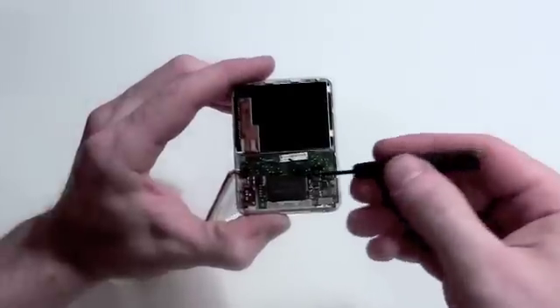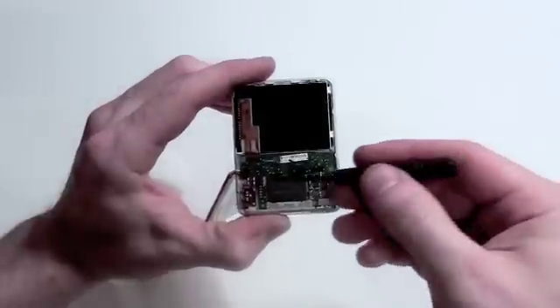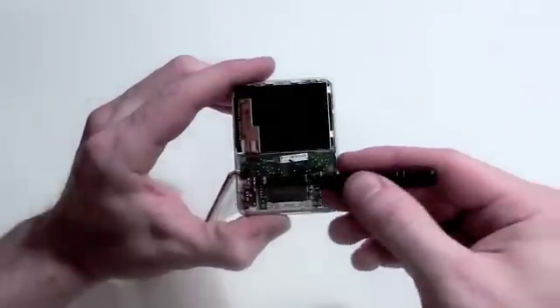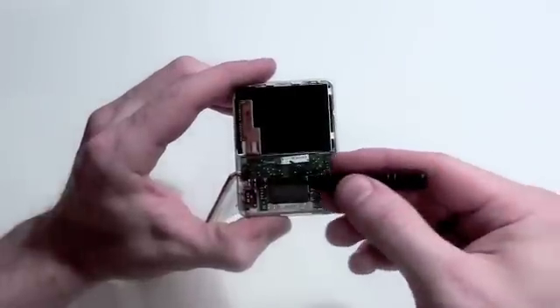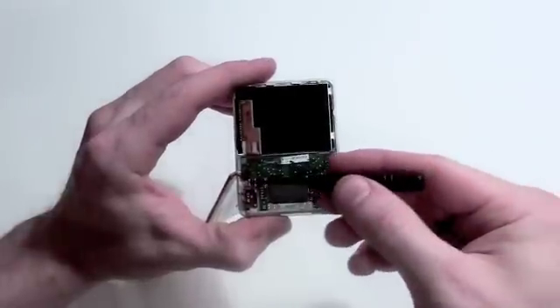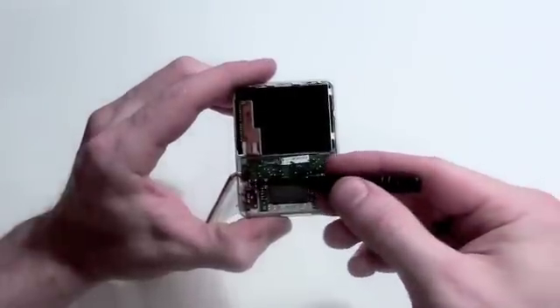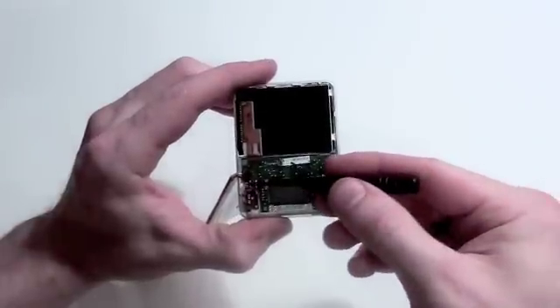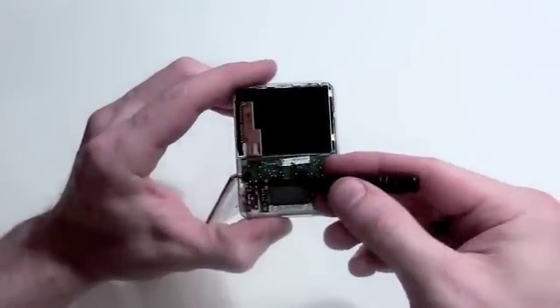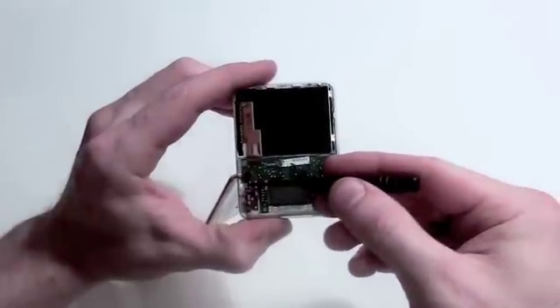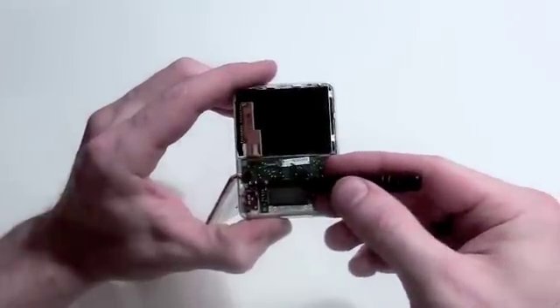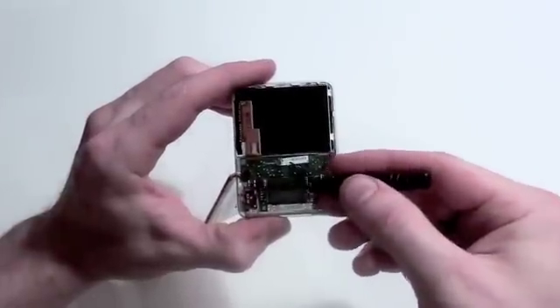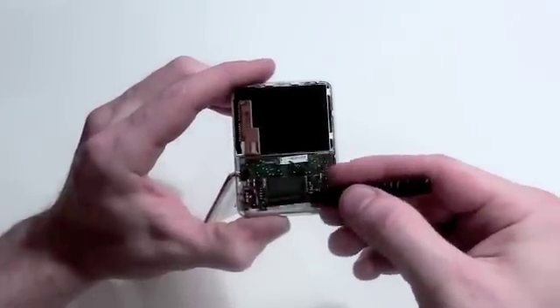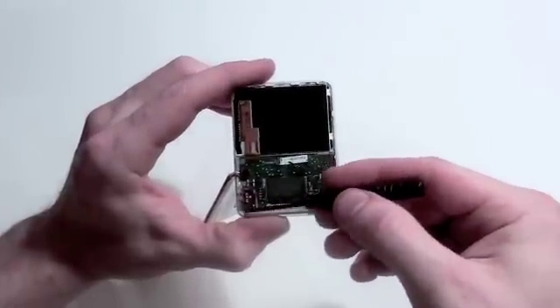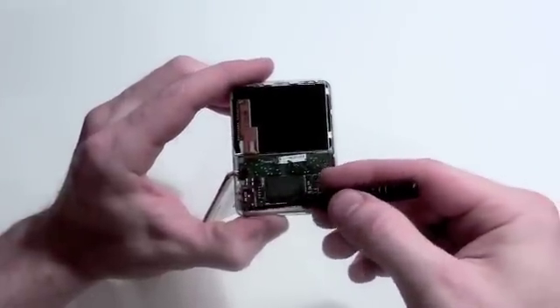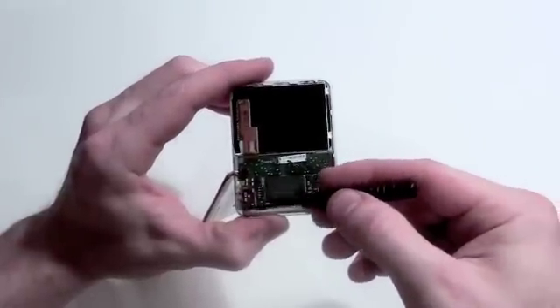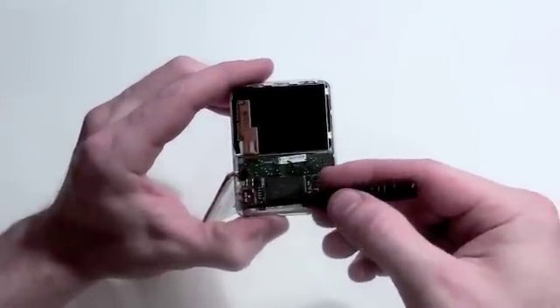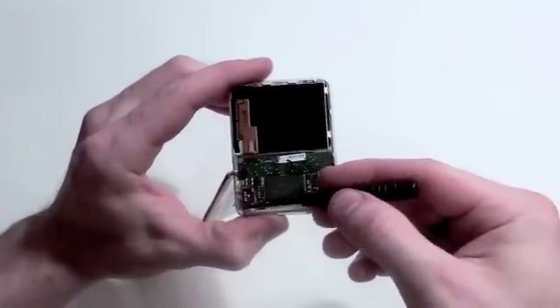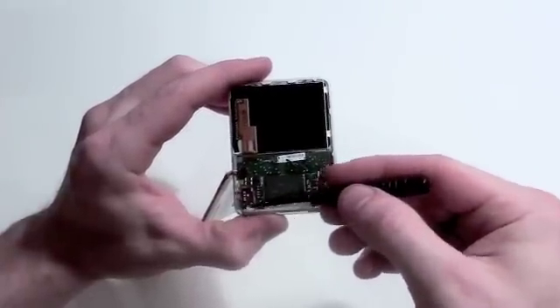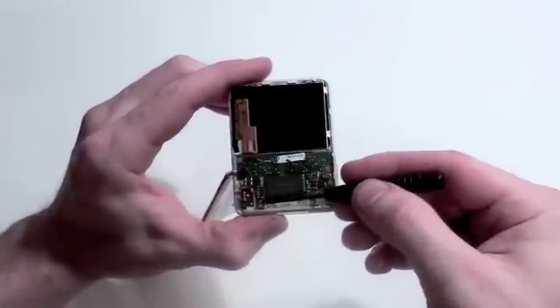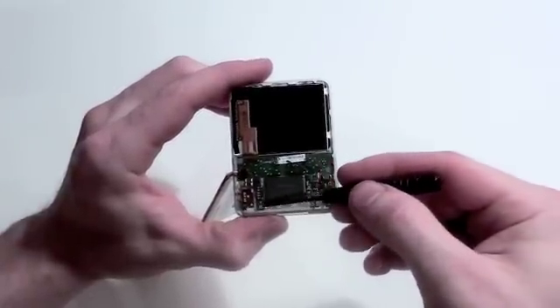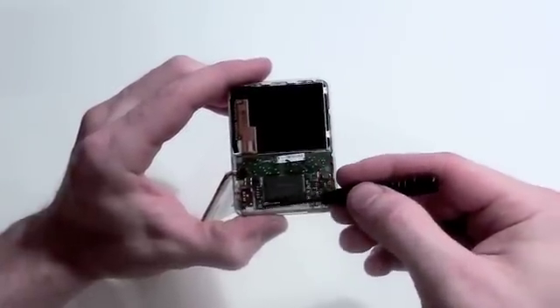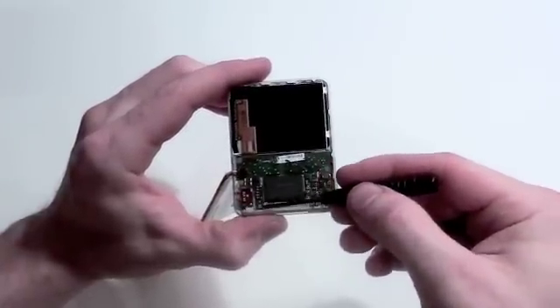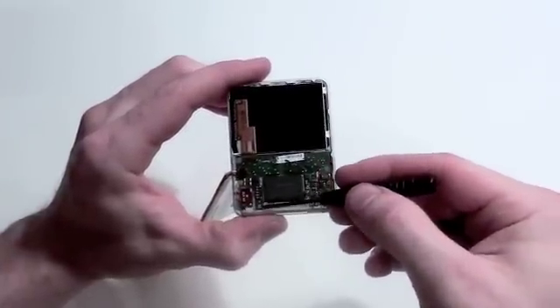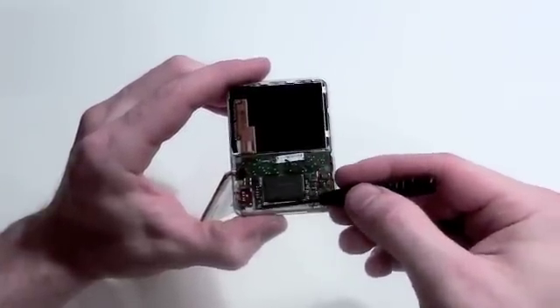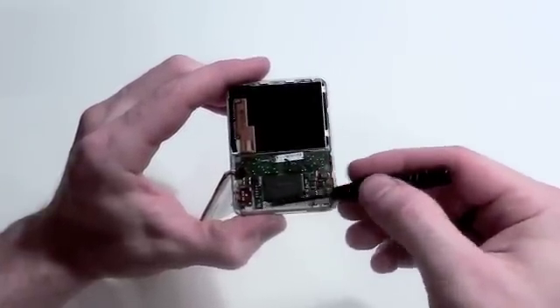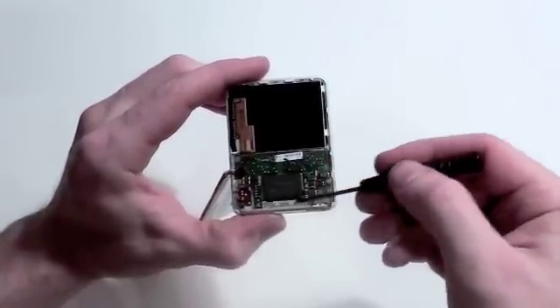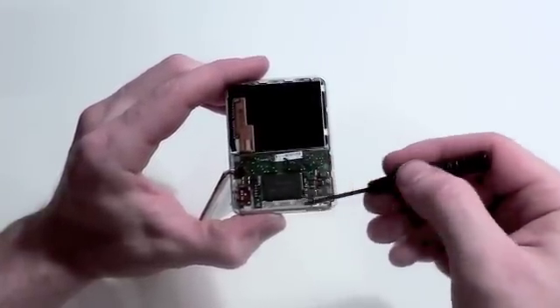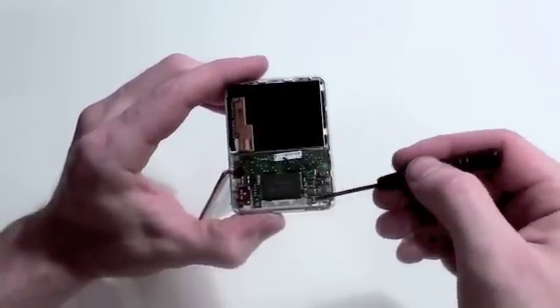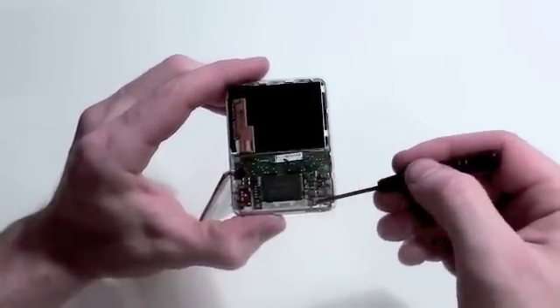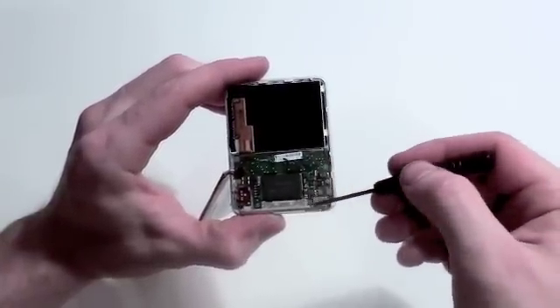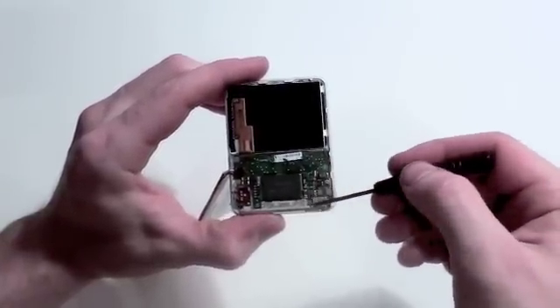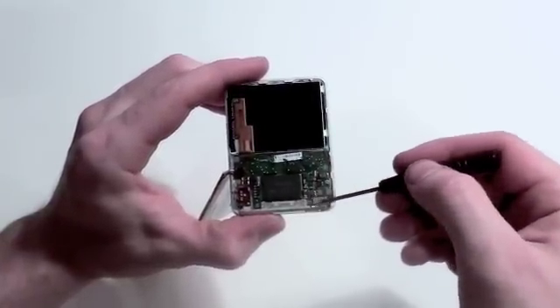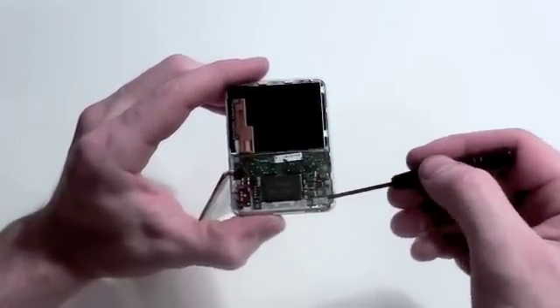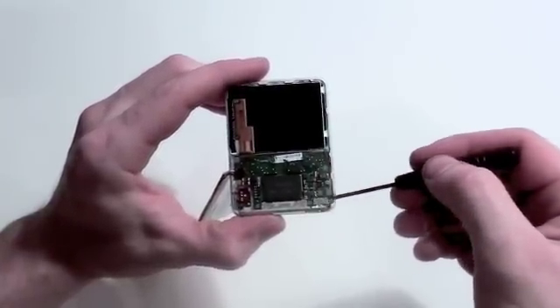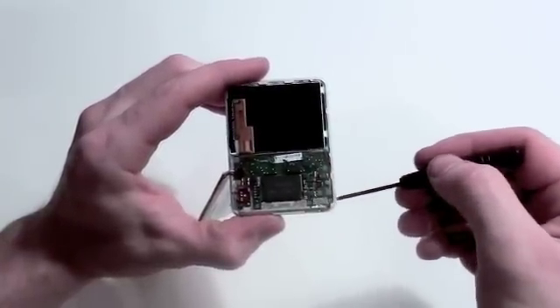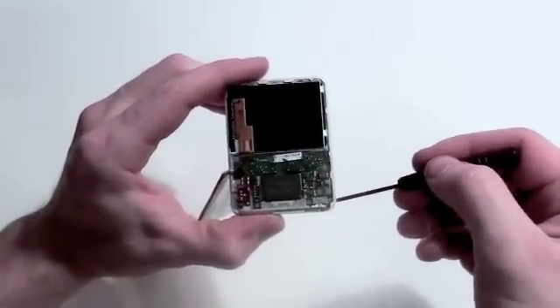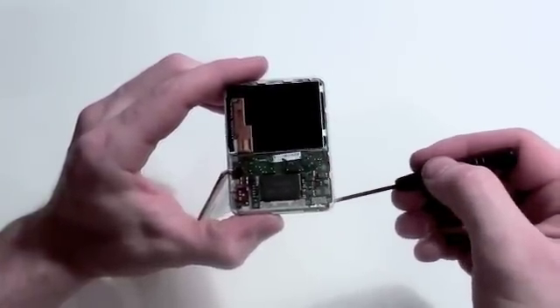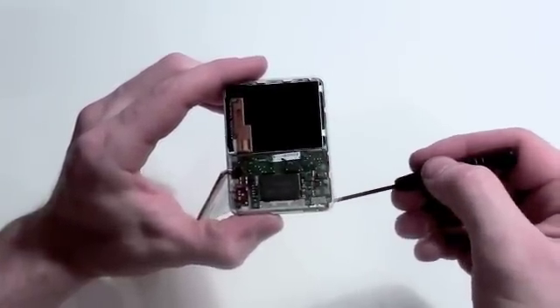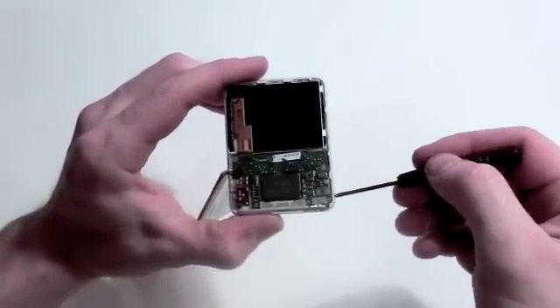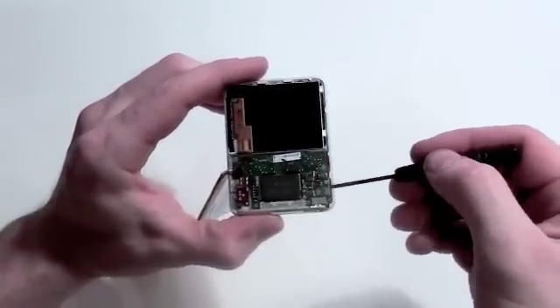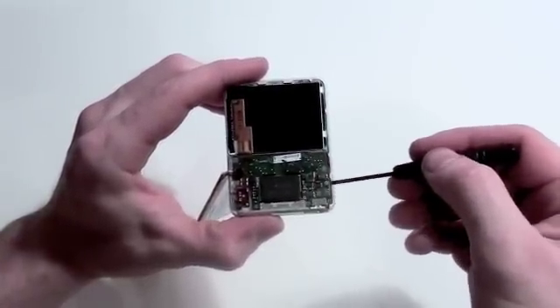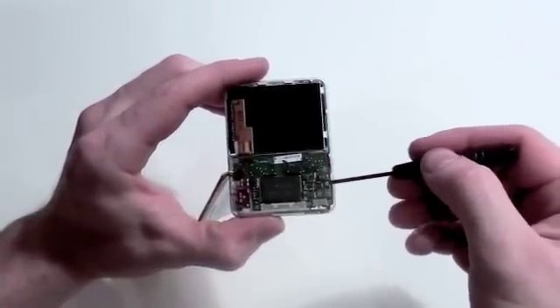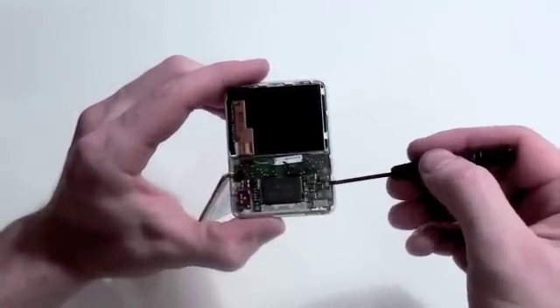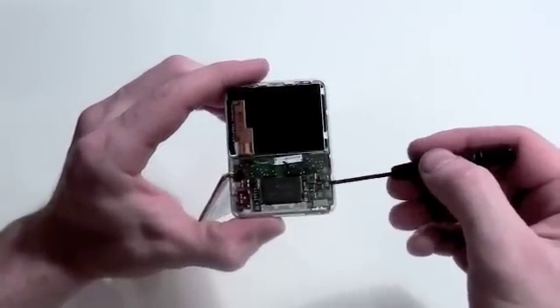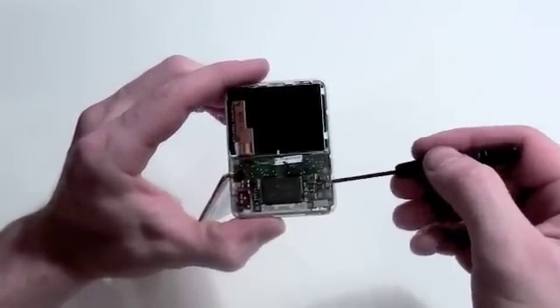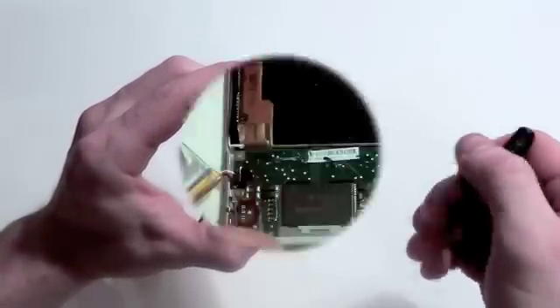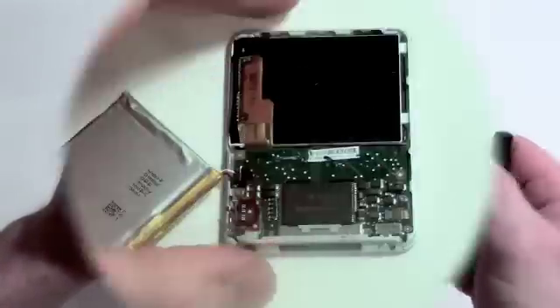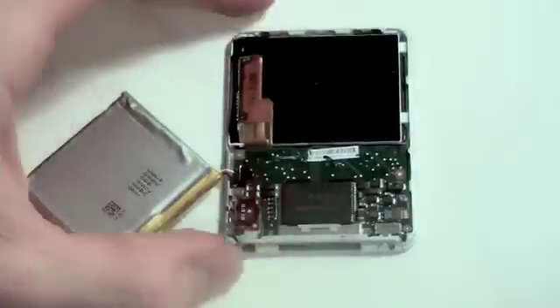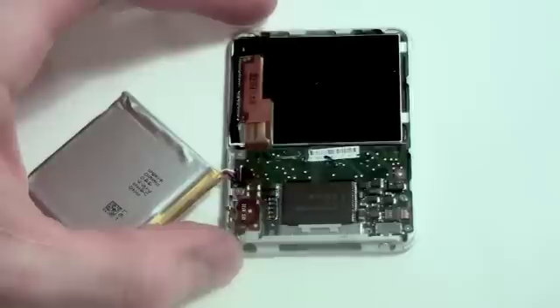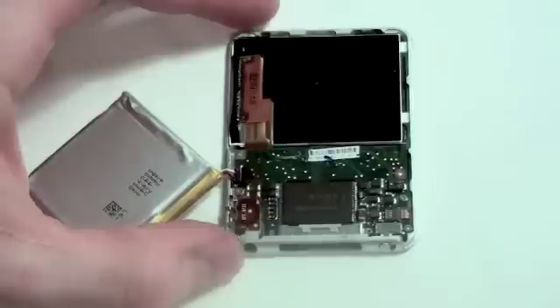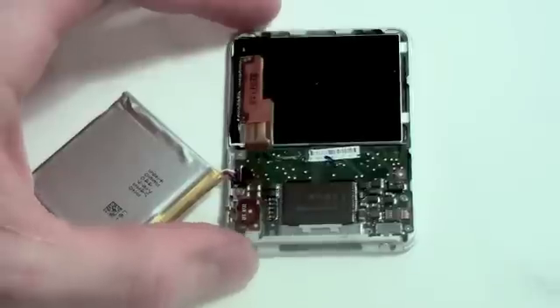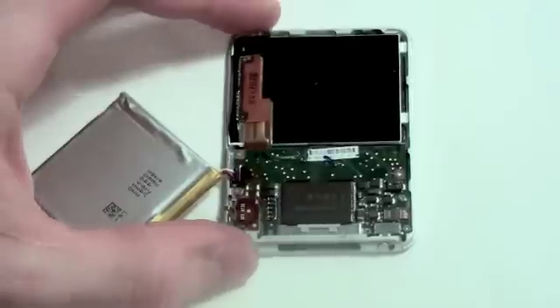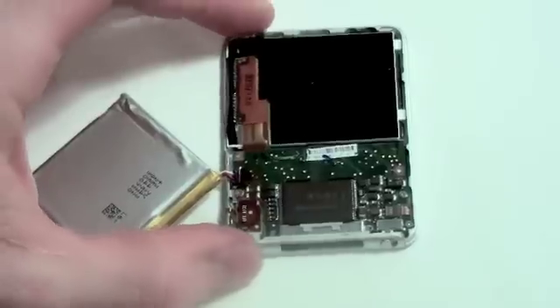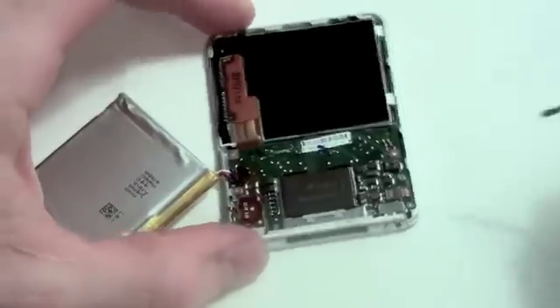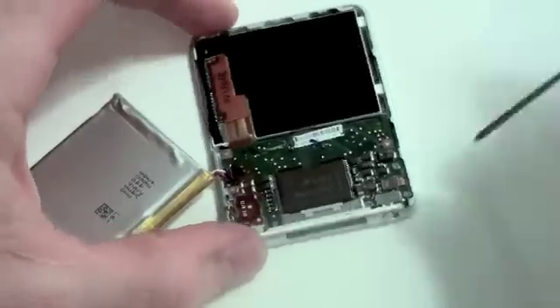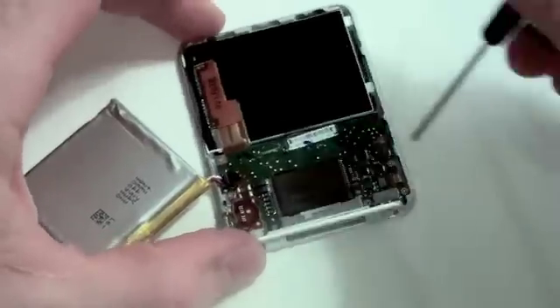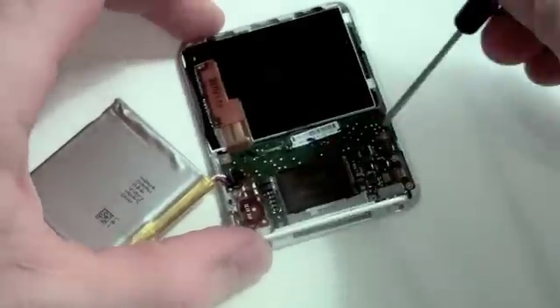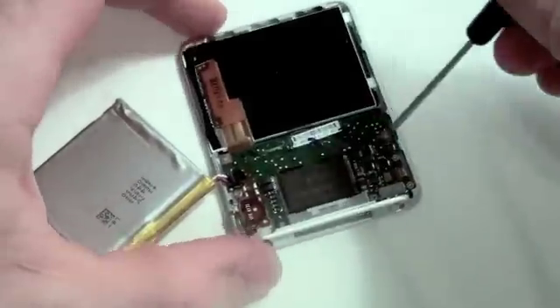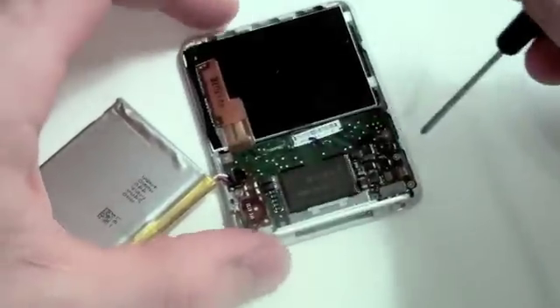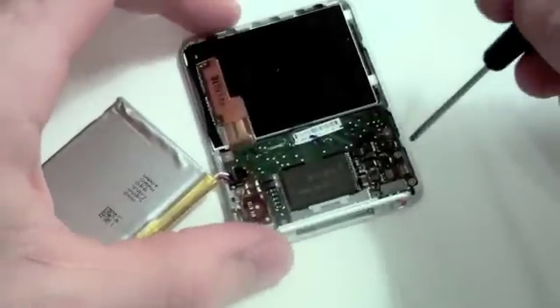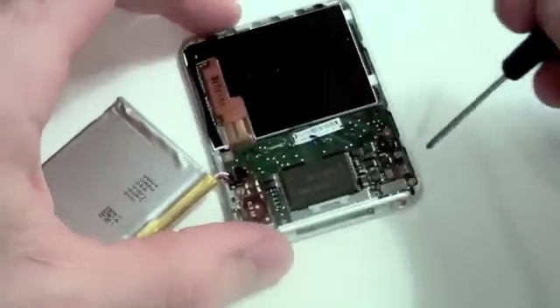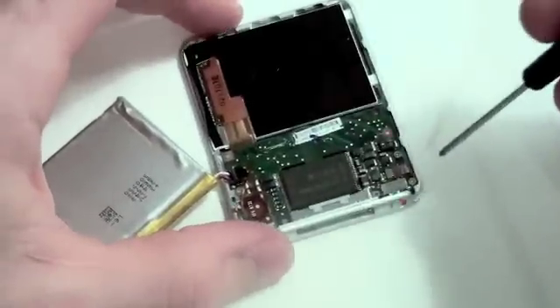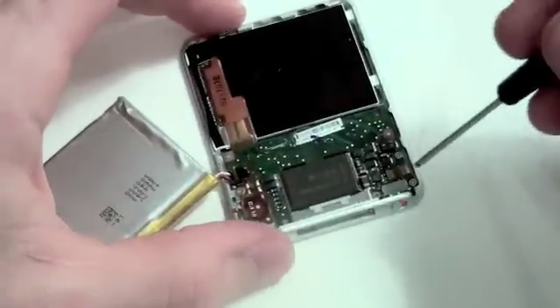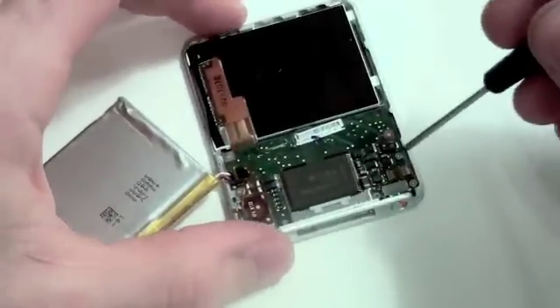Now to remove the logic board, there are six small double zero Phillips screws that need to be removed.